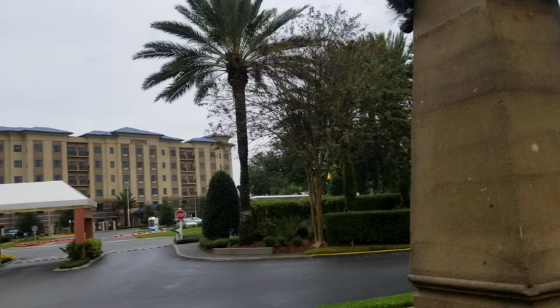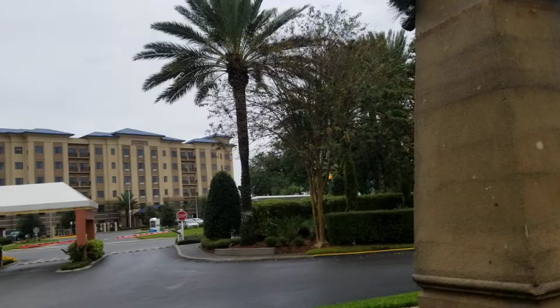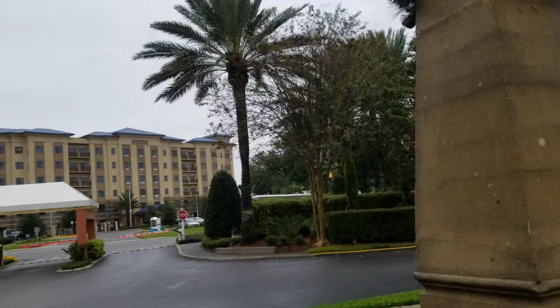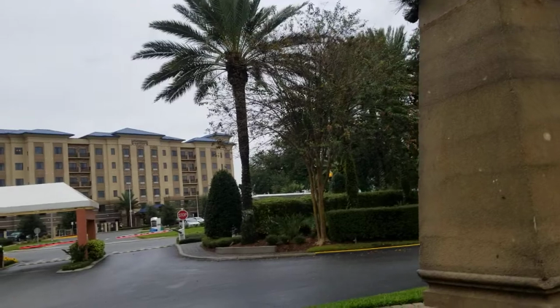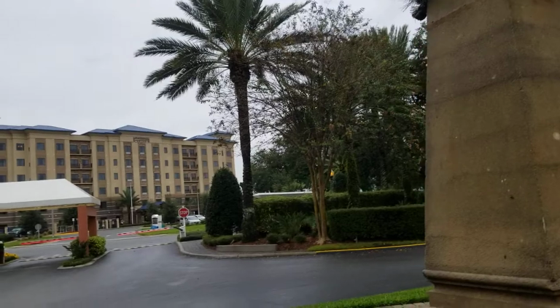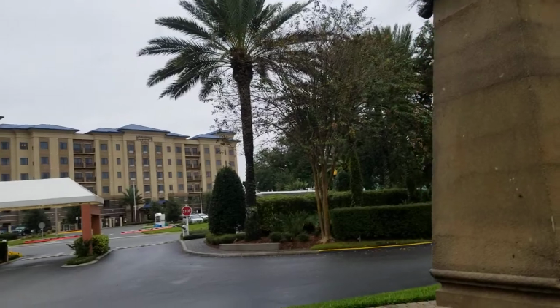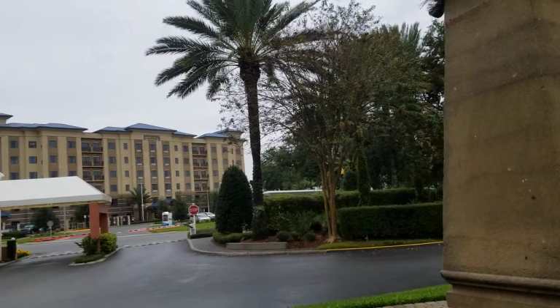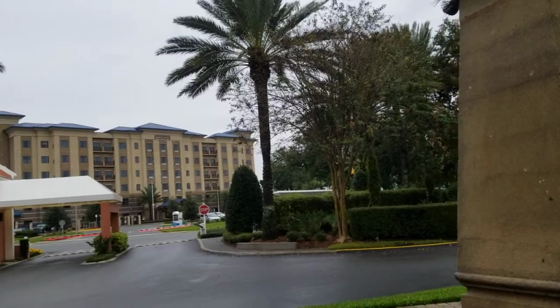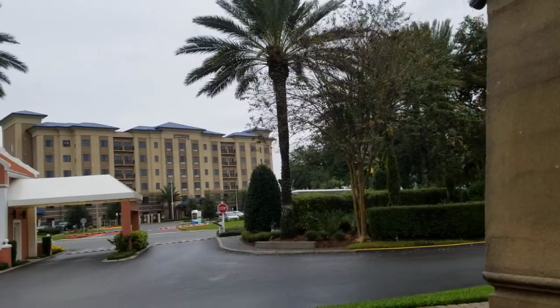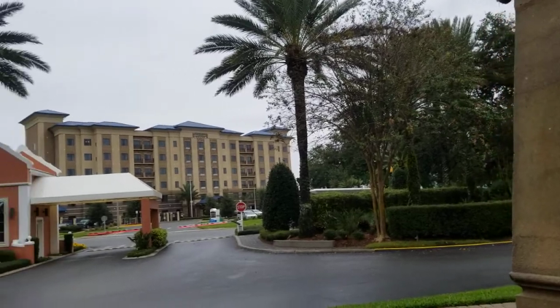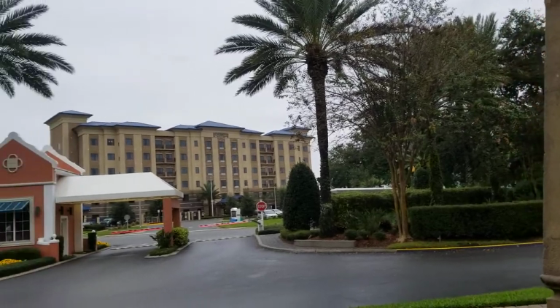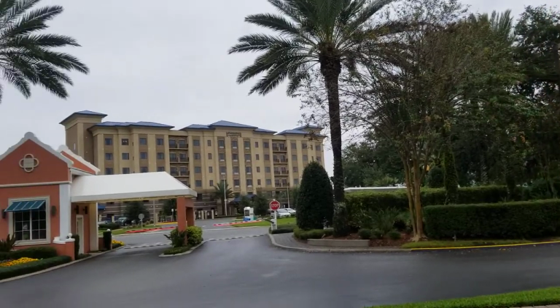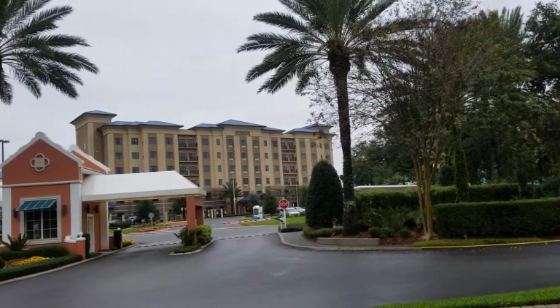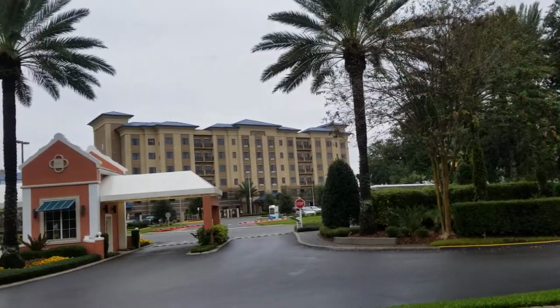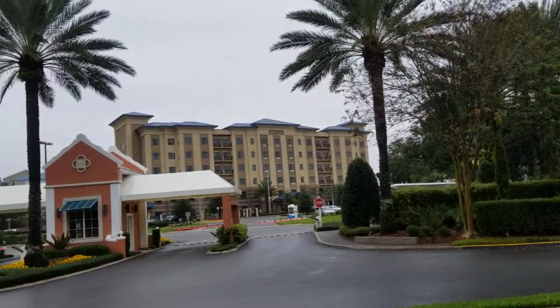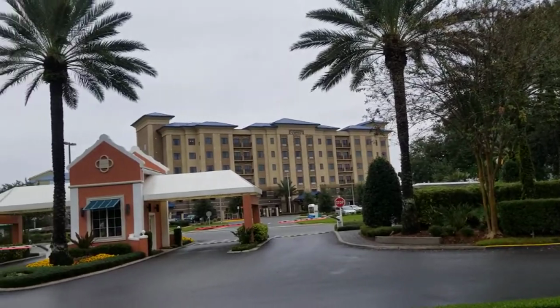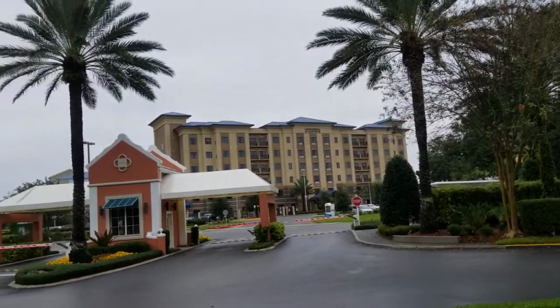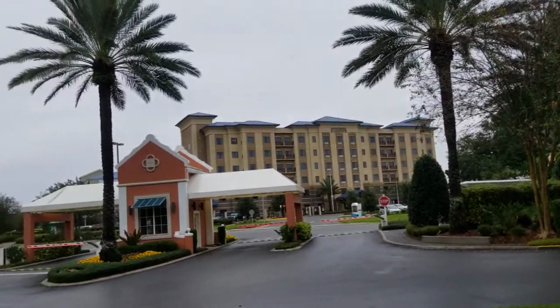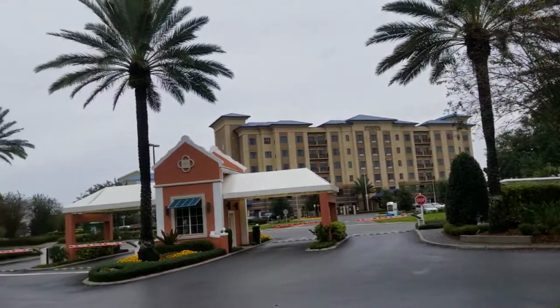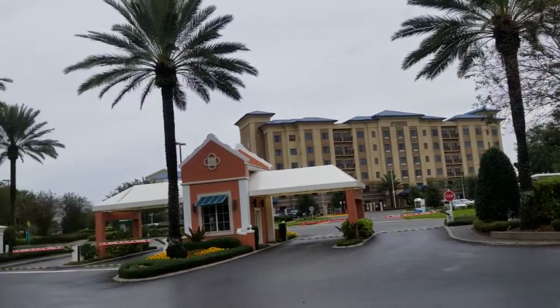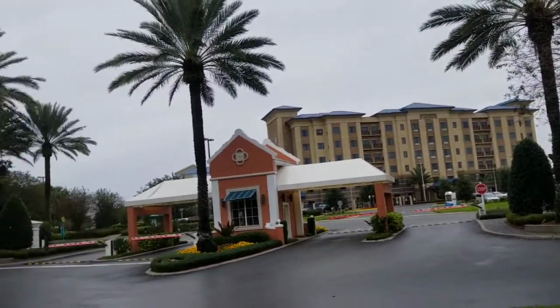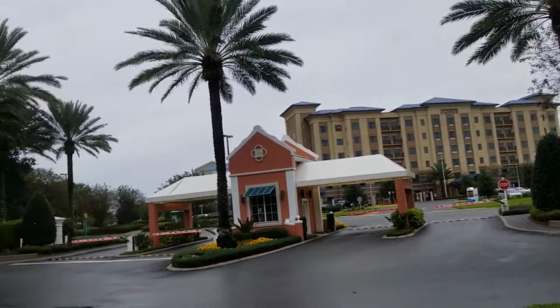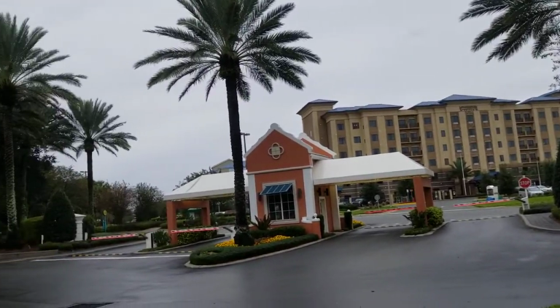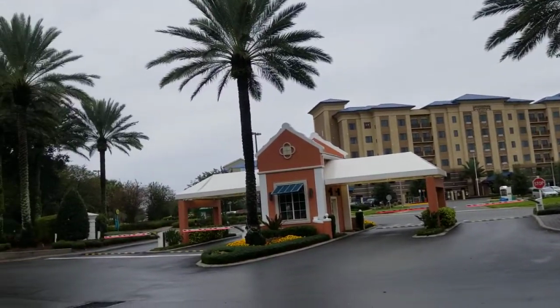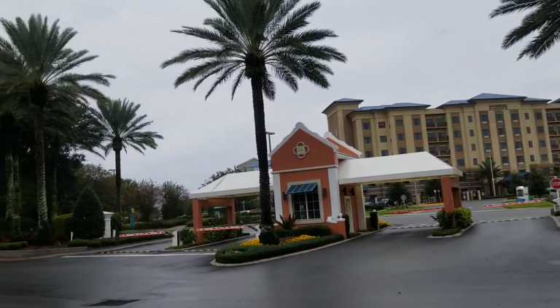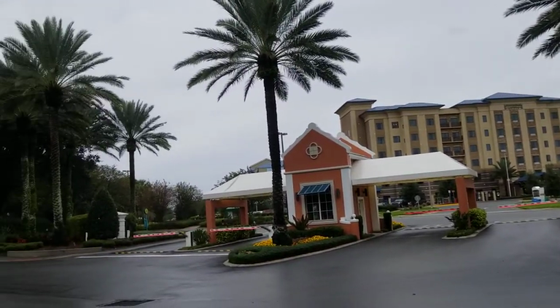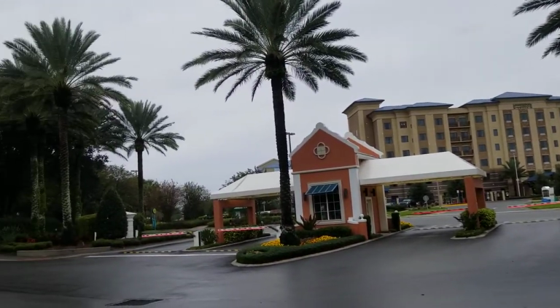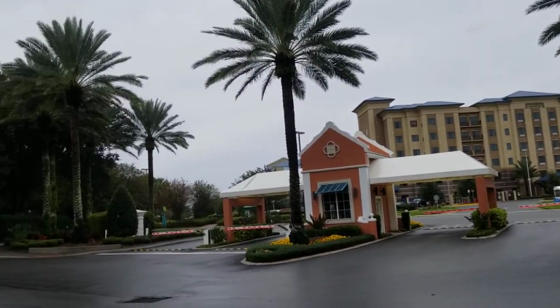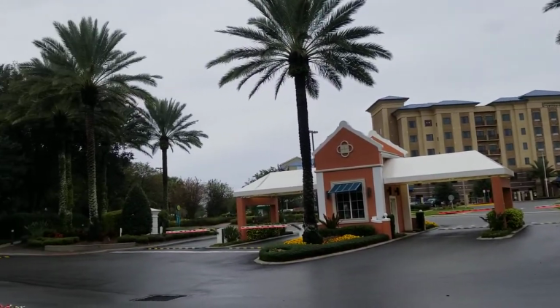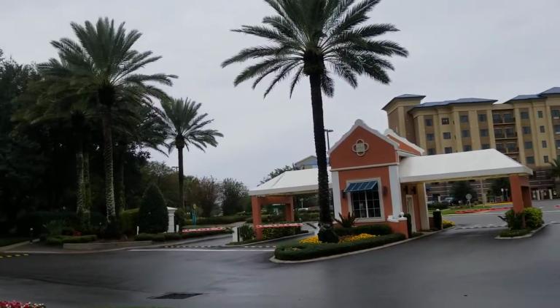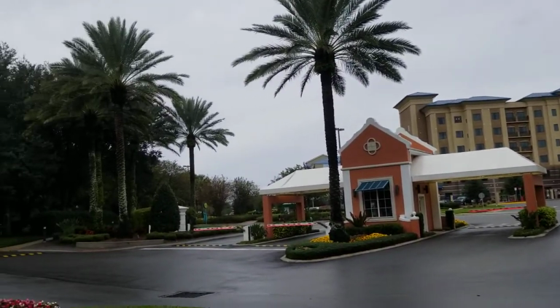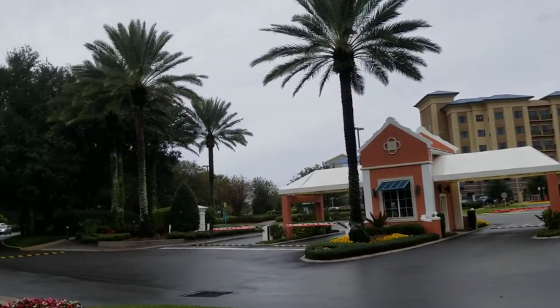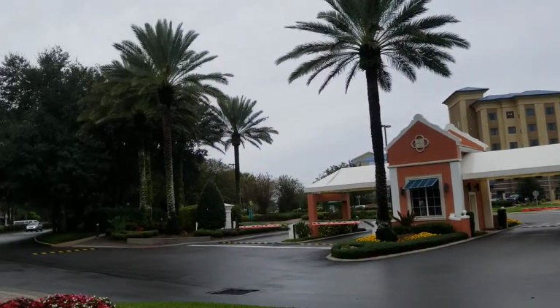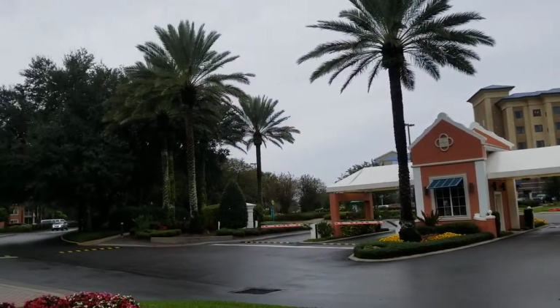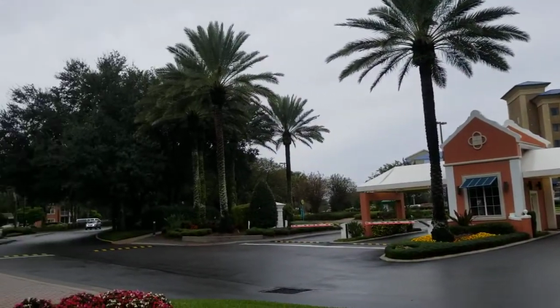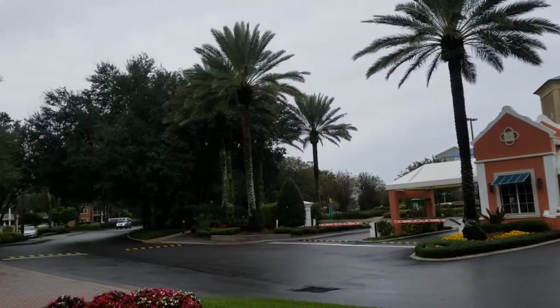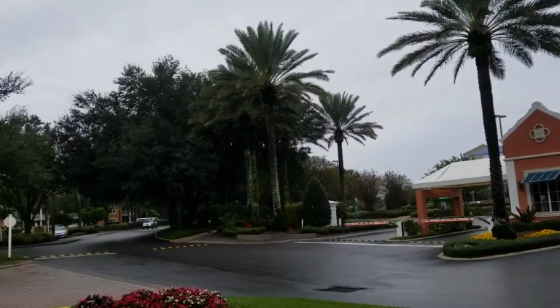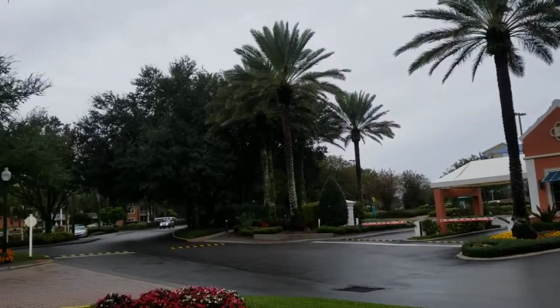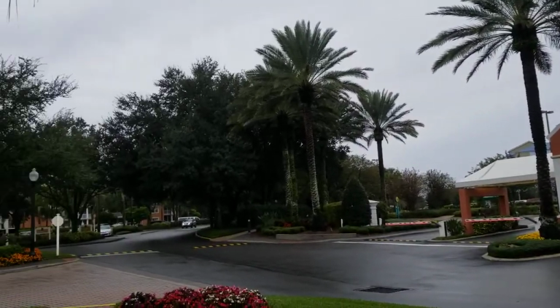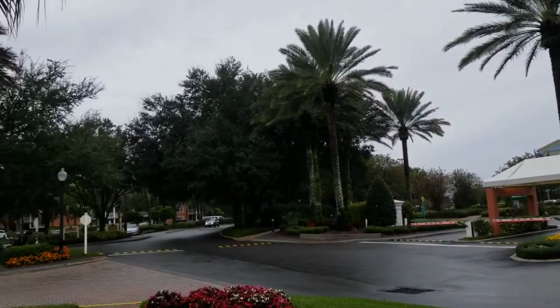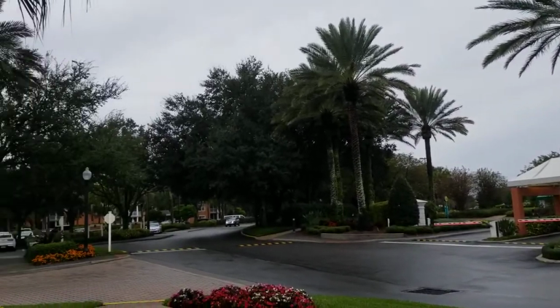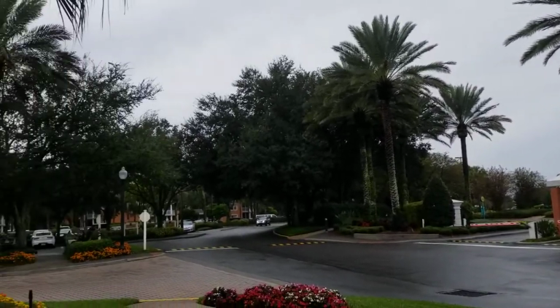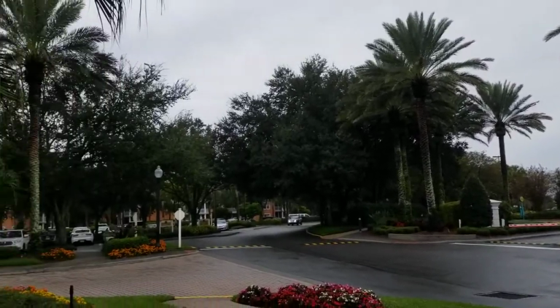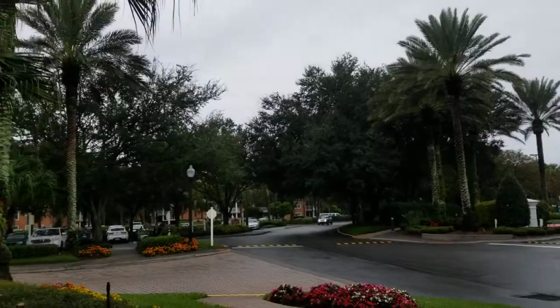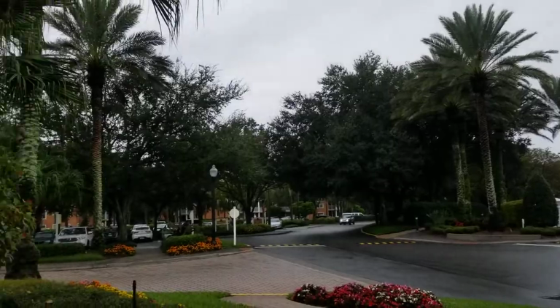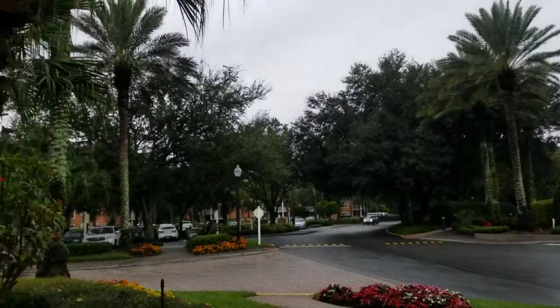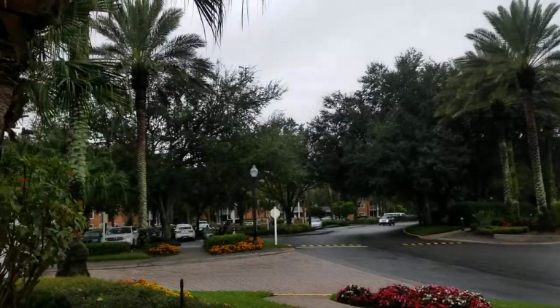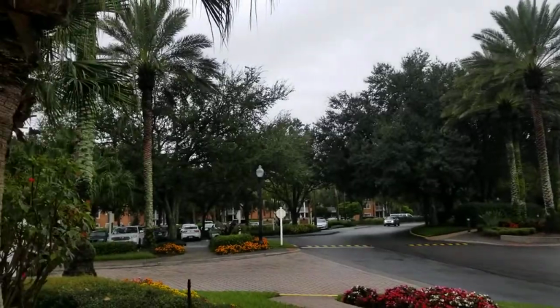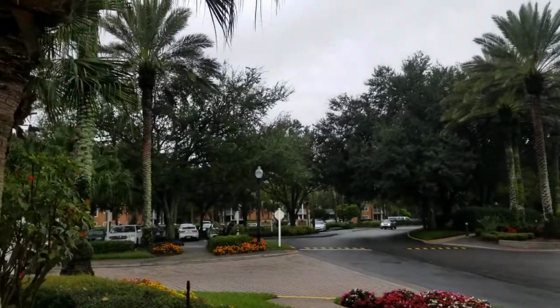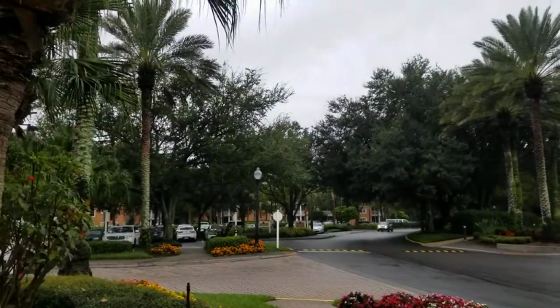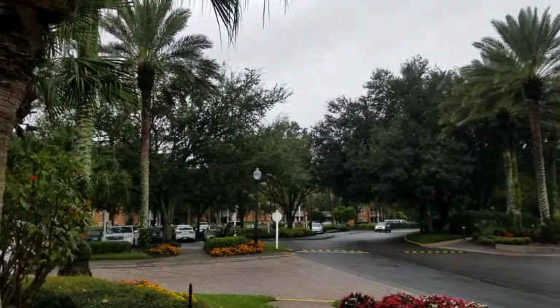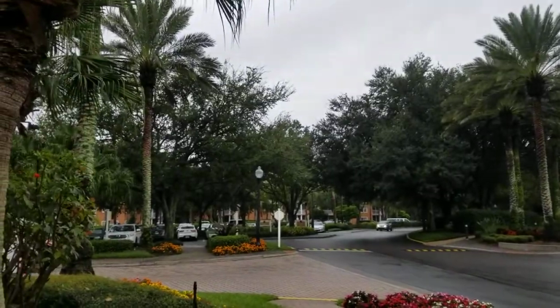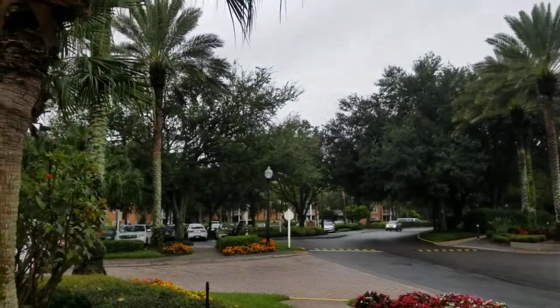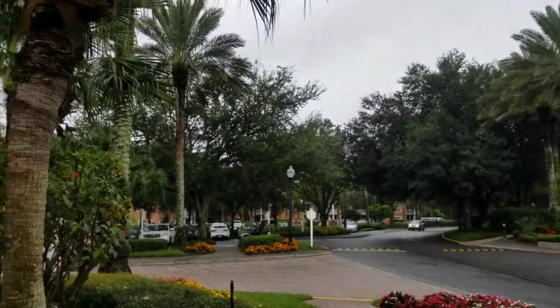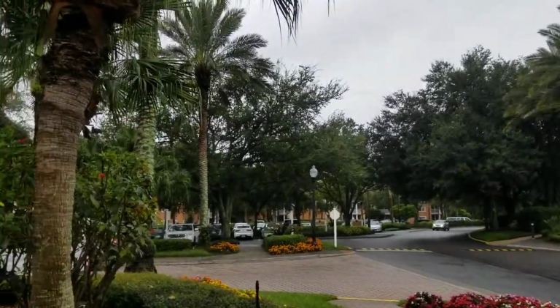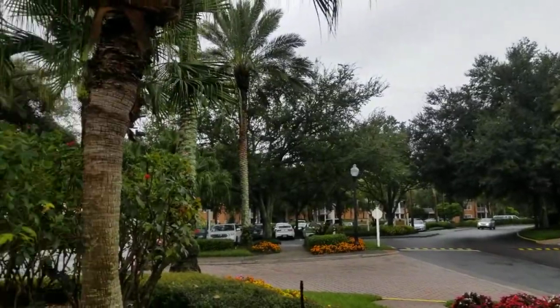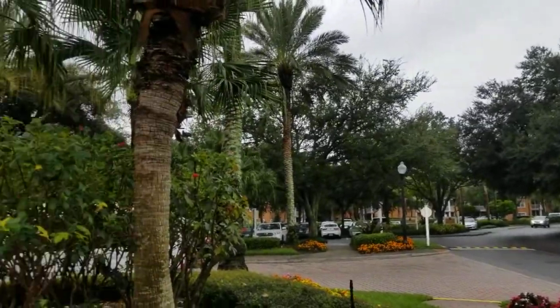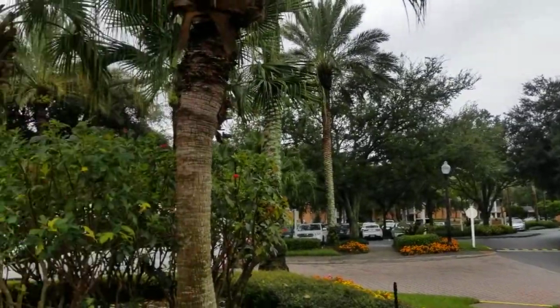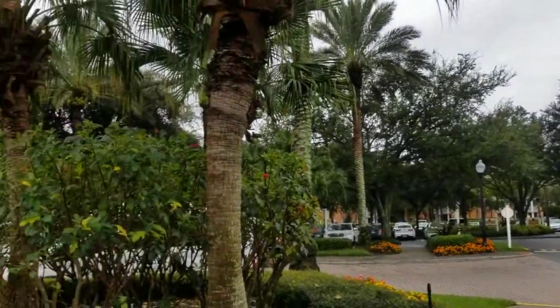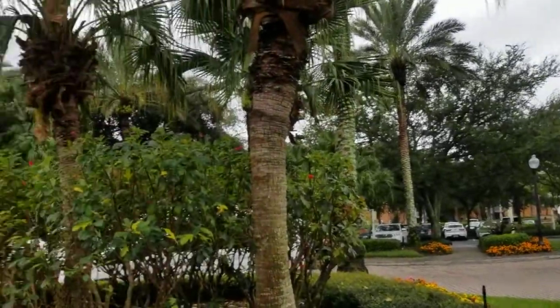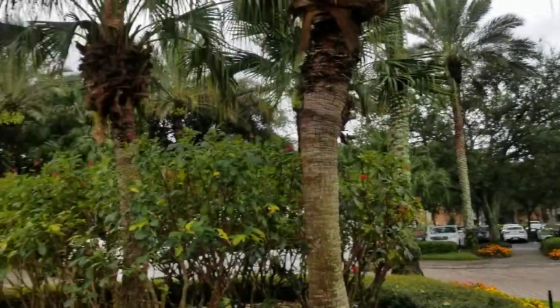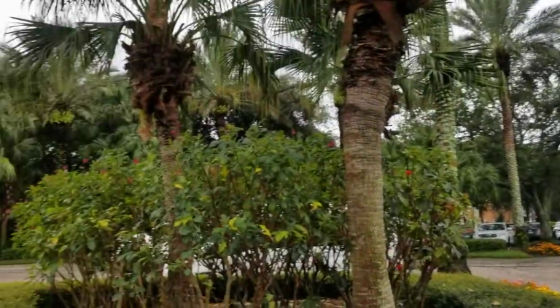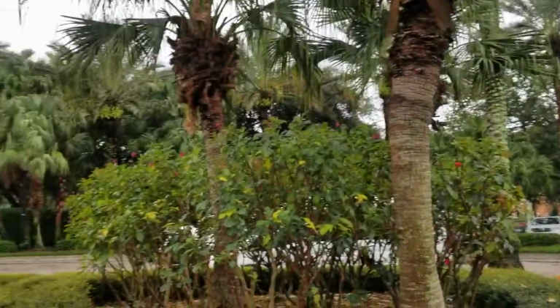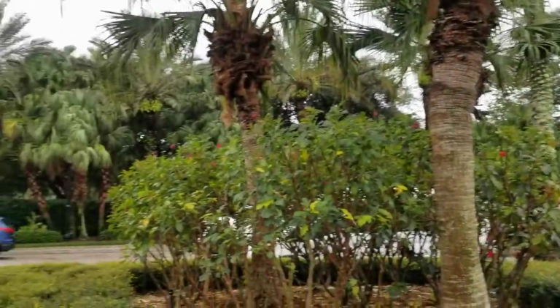Good morning, it's Mary the Dive-N-R-N here to review Hilton Grand Vacation Club at SeaWorld in Orlando.